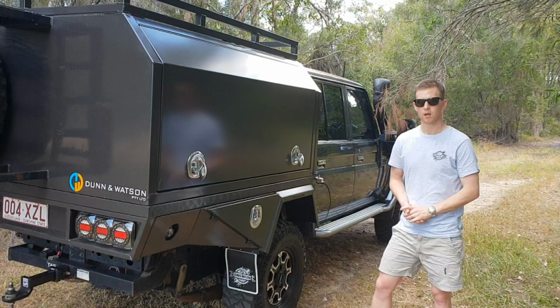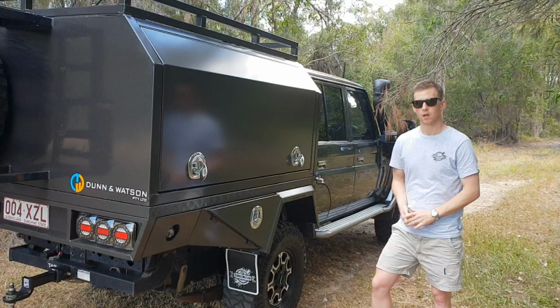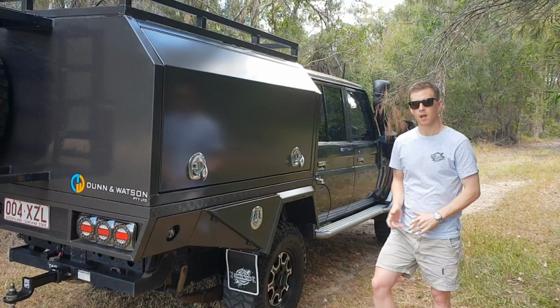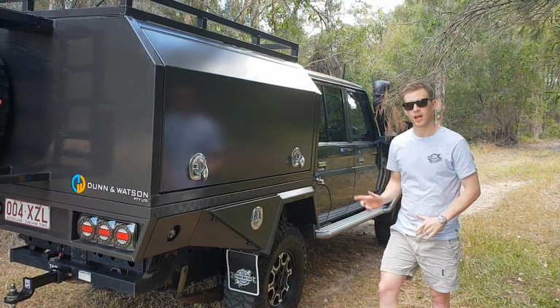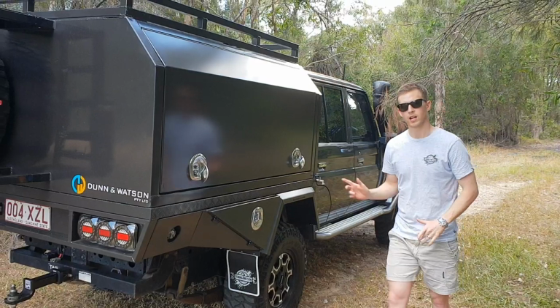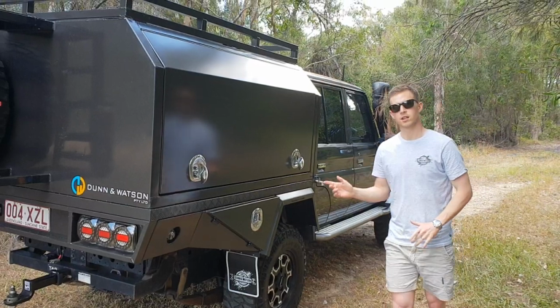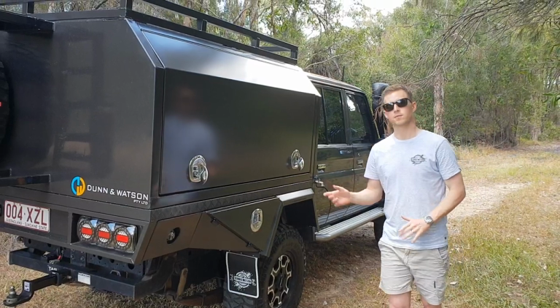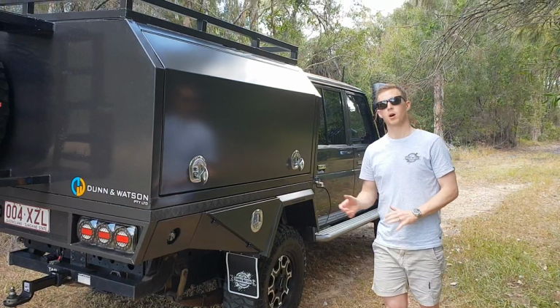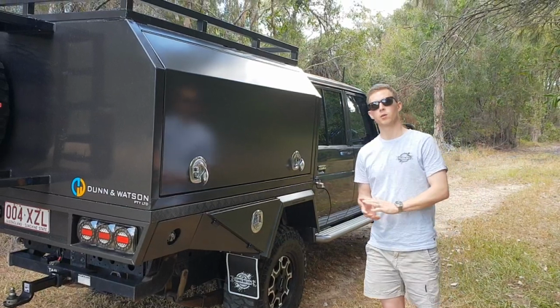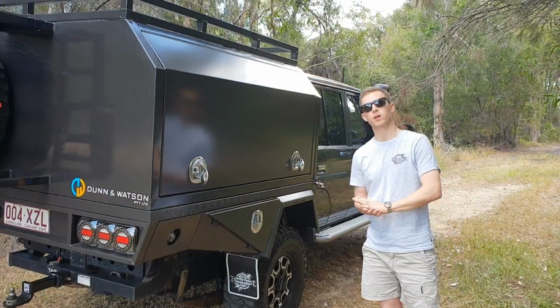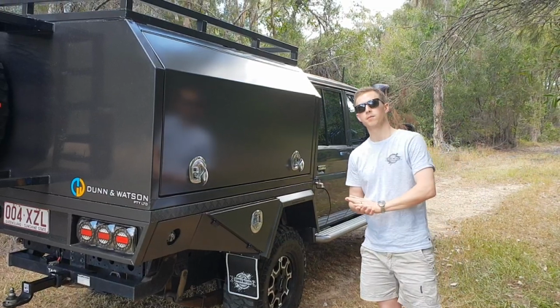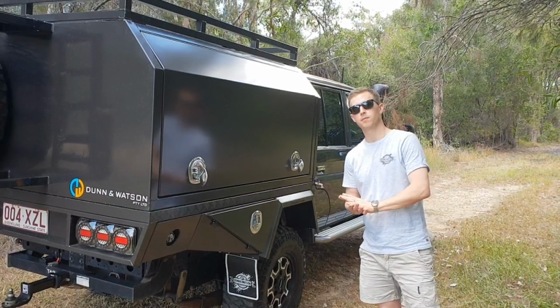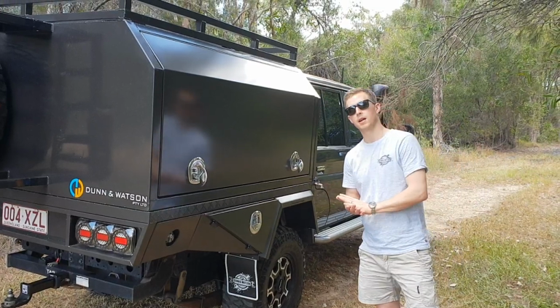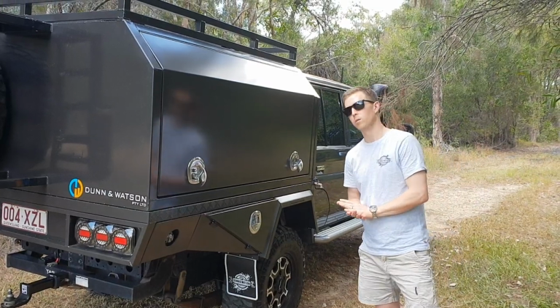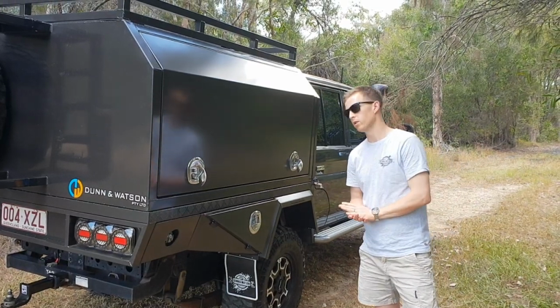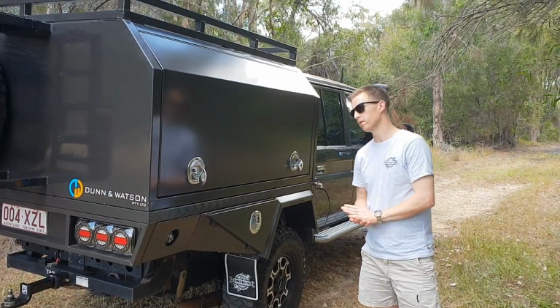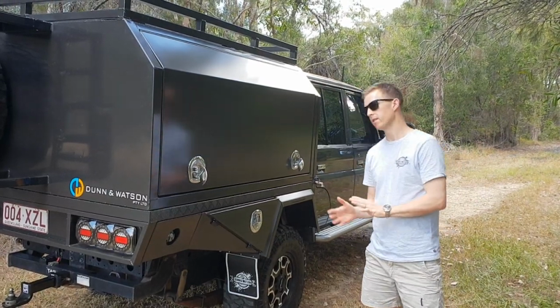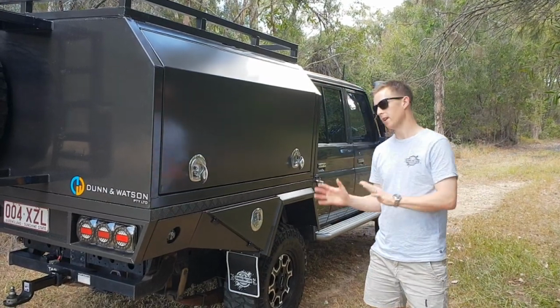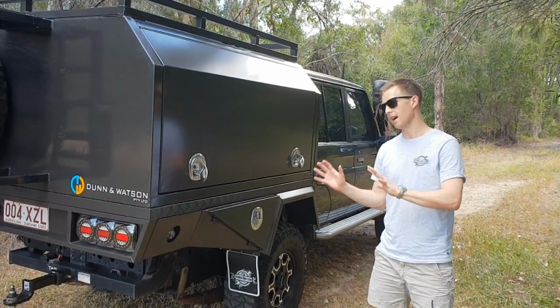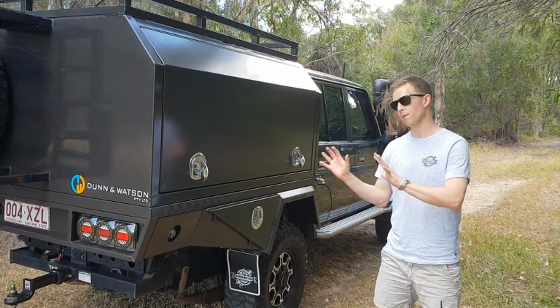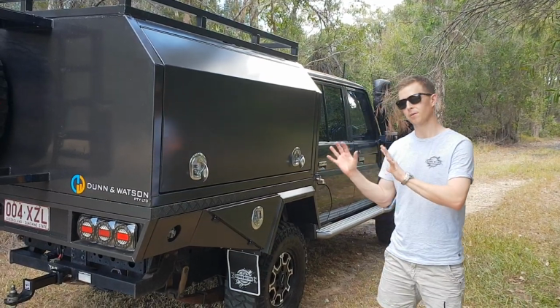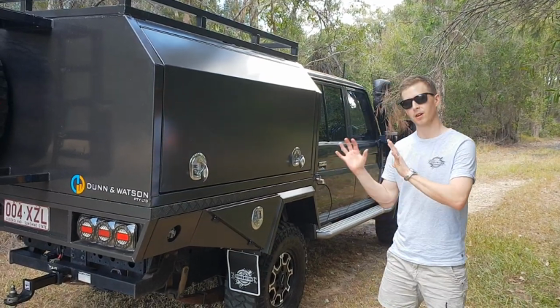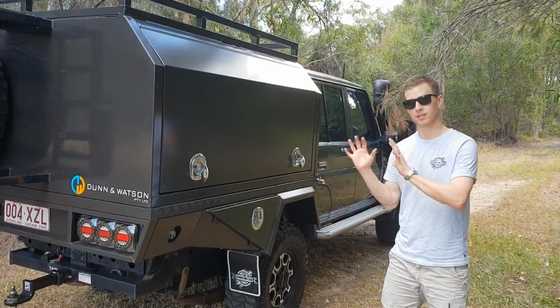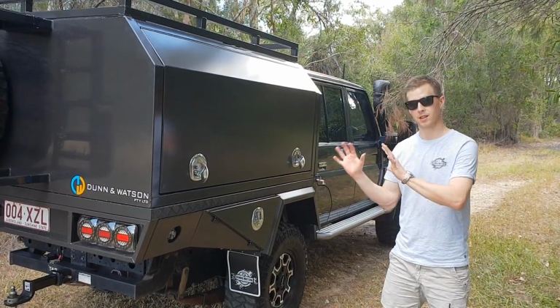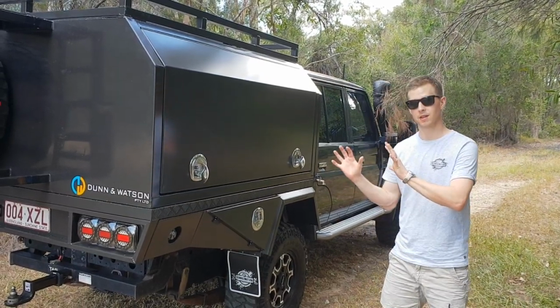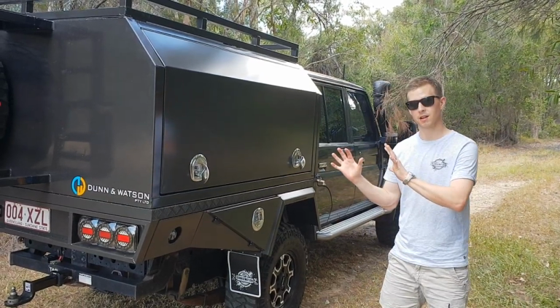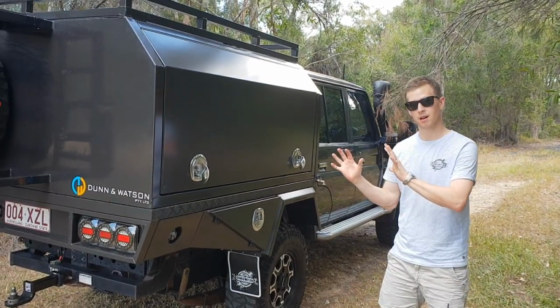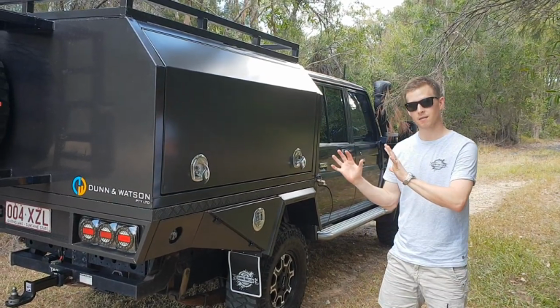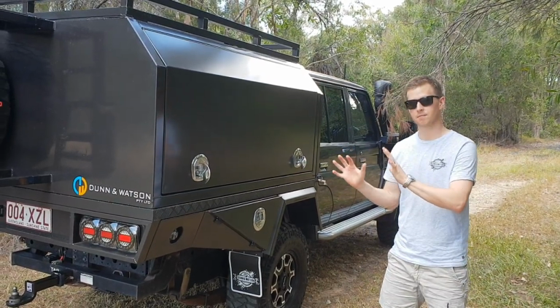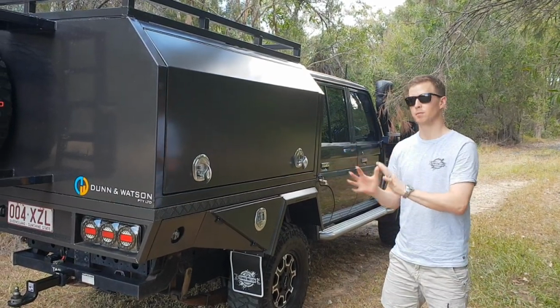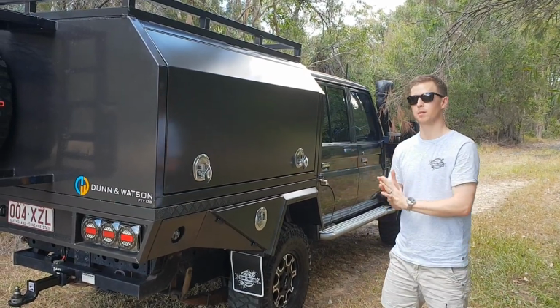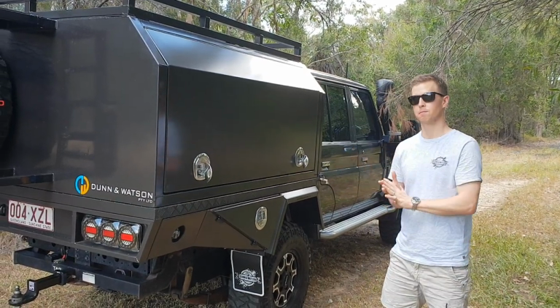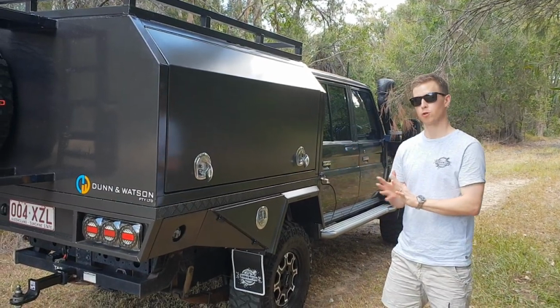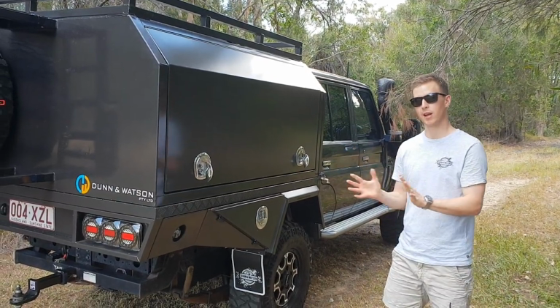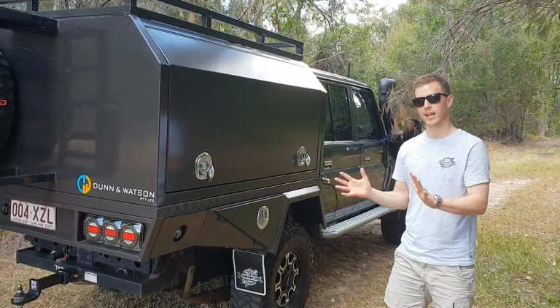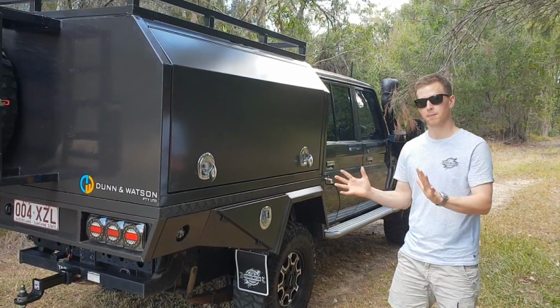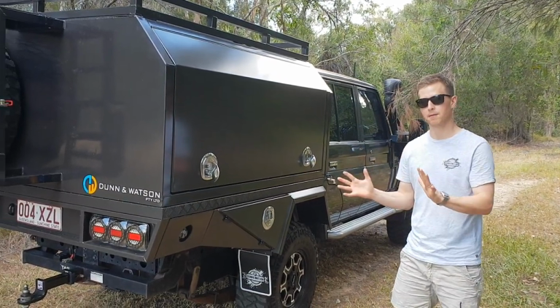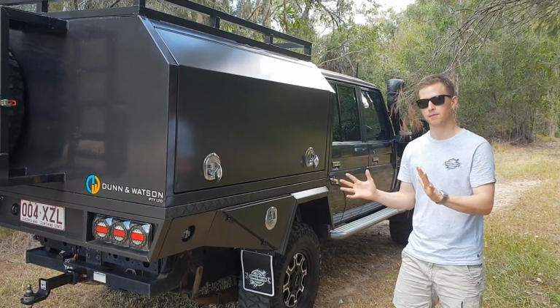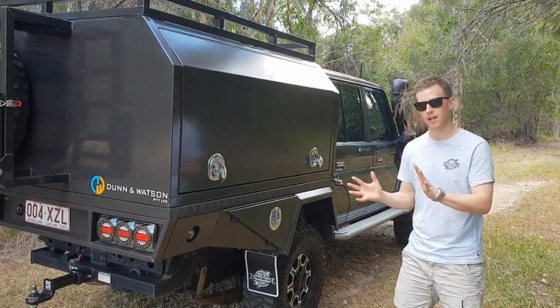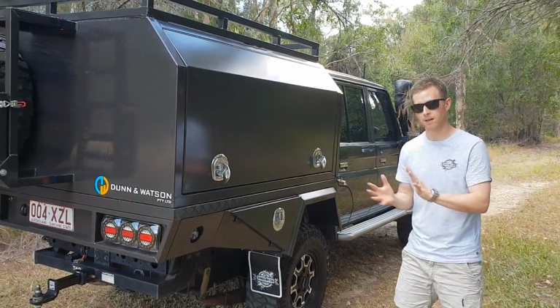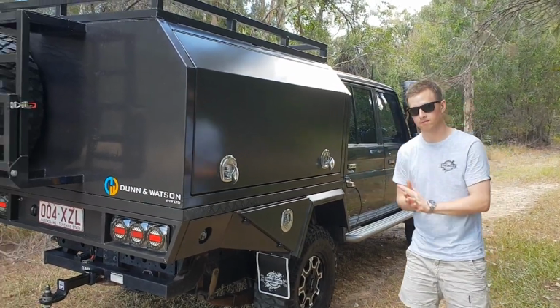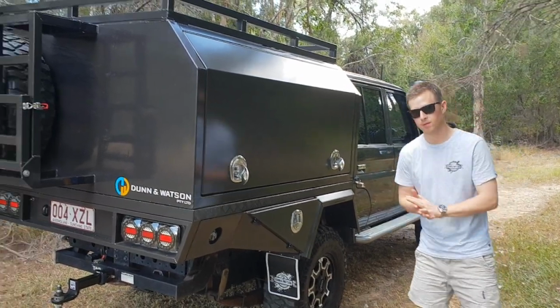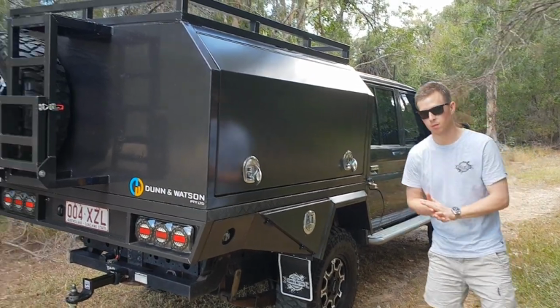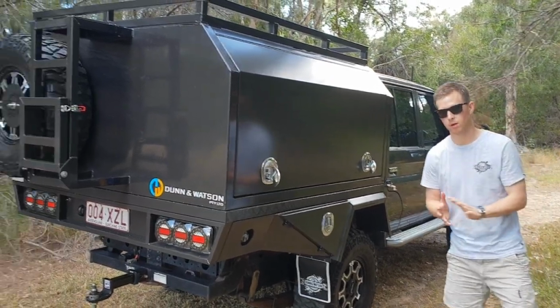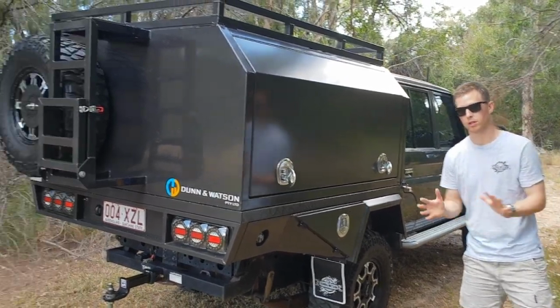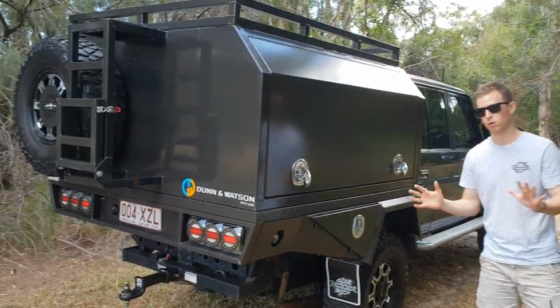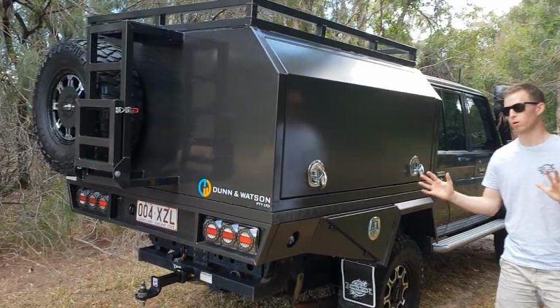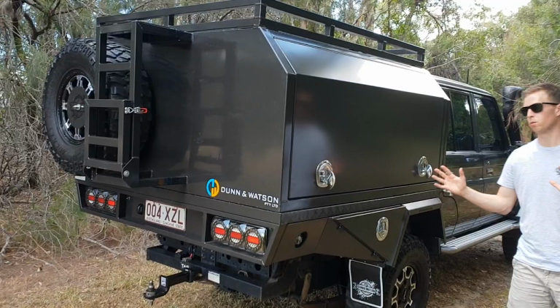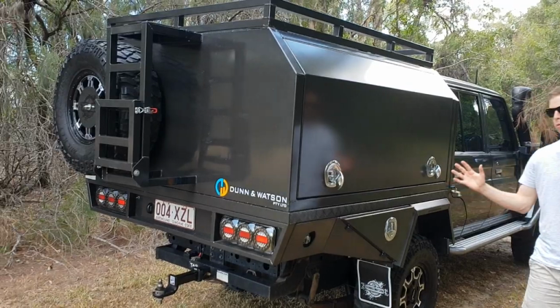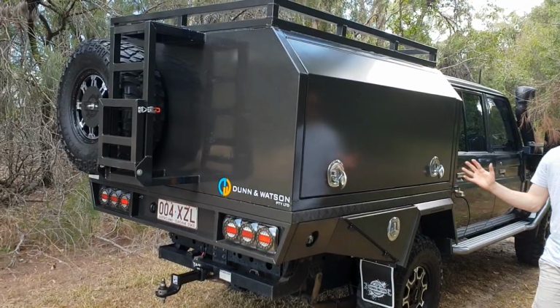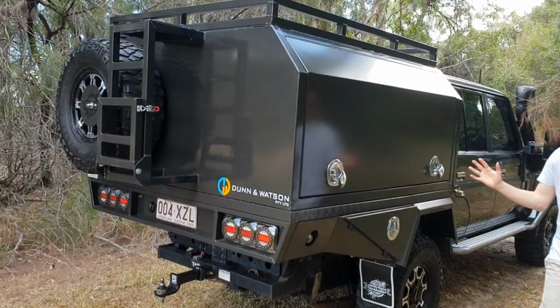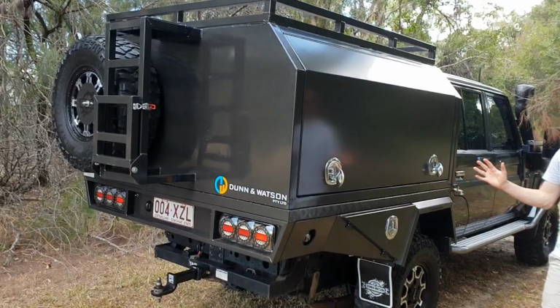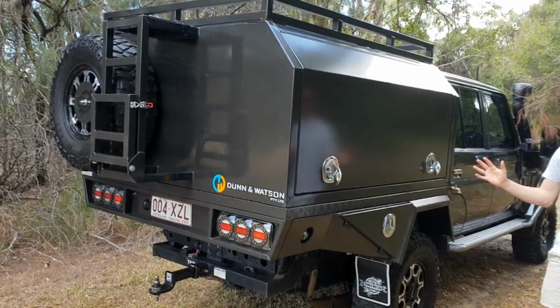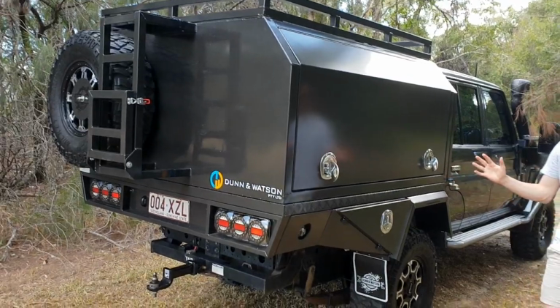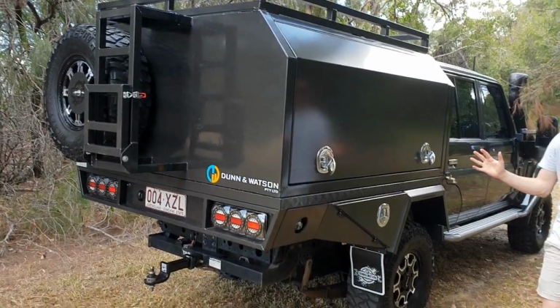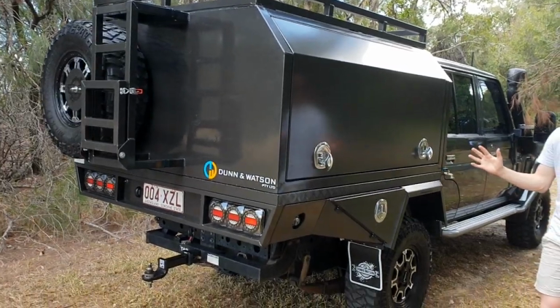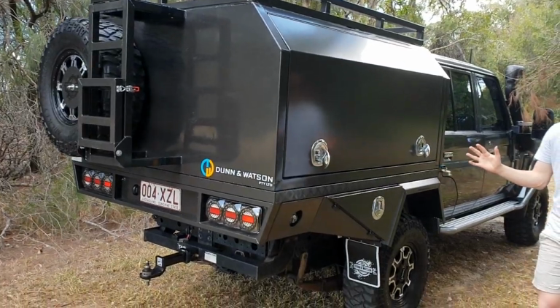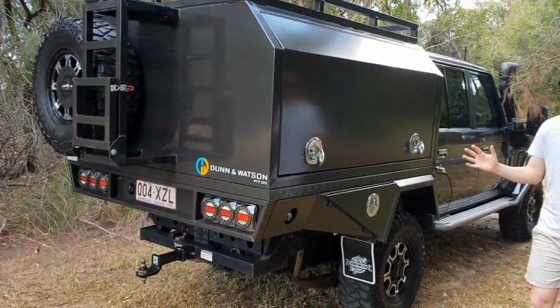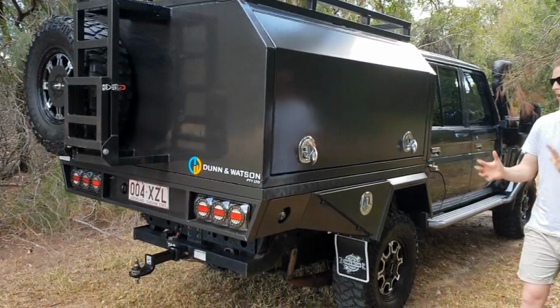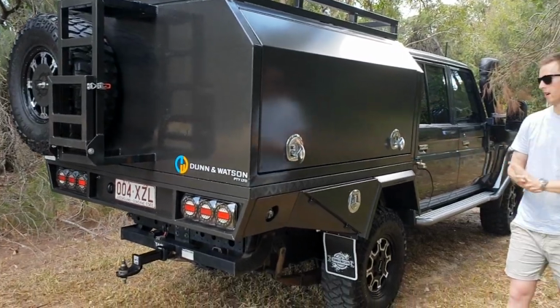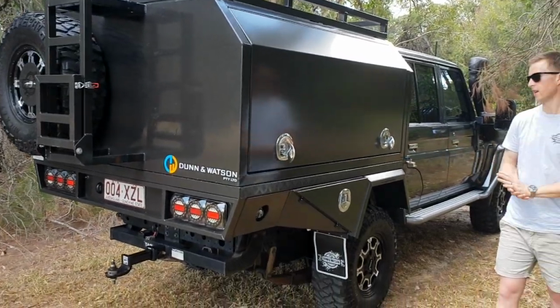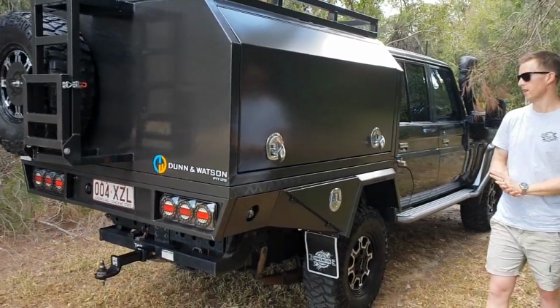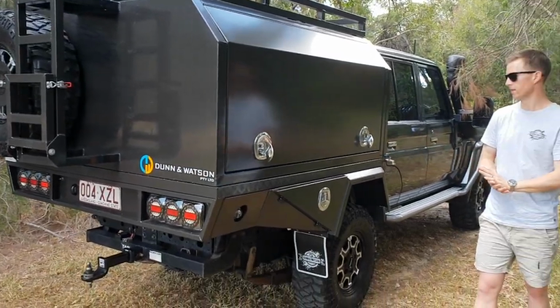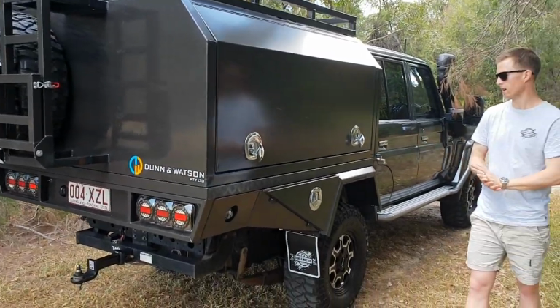Hey guys, Michael here from Dunham Watson. We've got a 79 with a tray canopy fit-out. We want to do a run through the outside and inside.